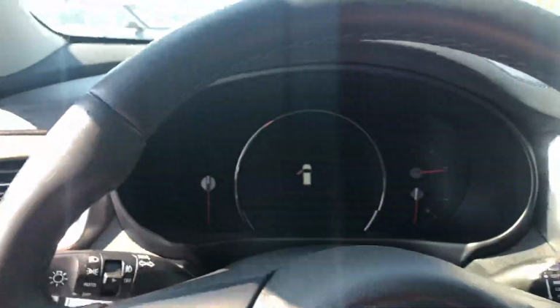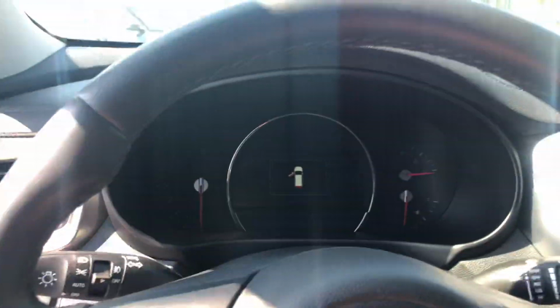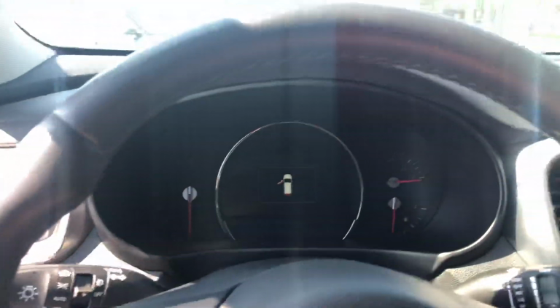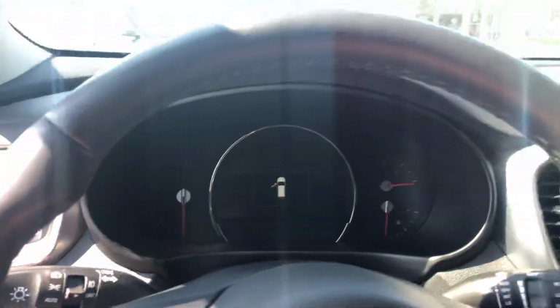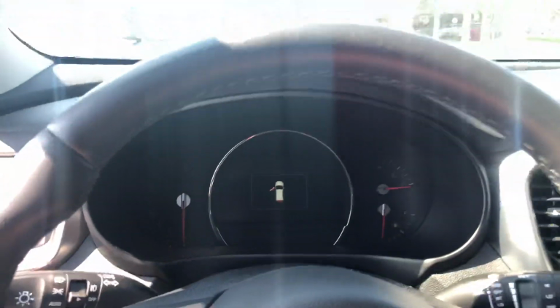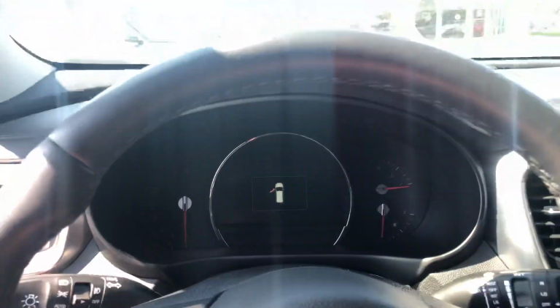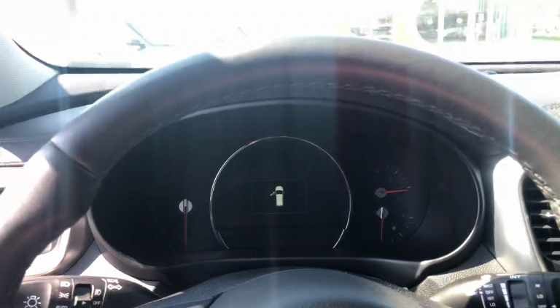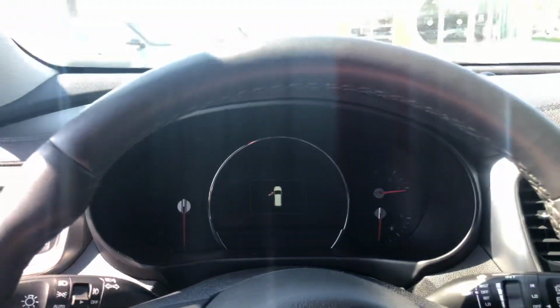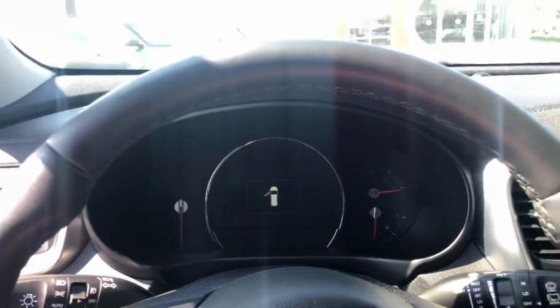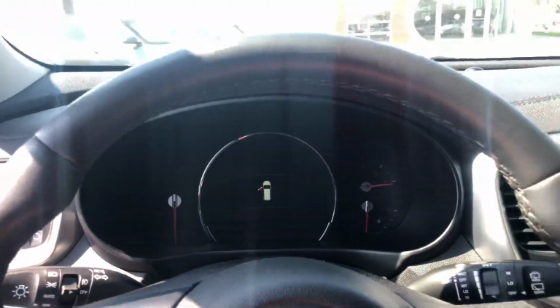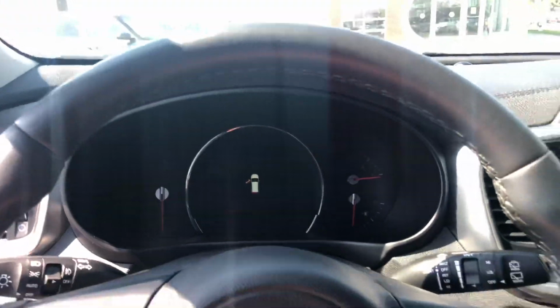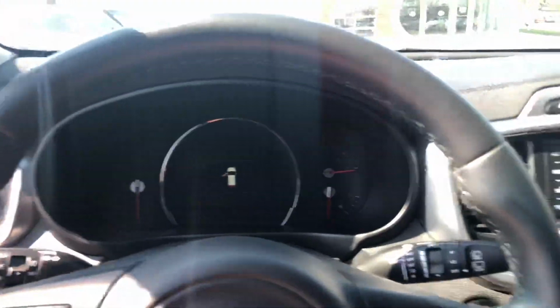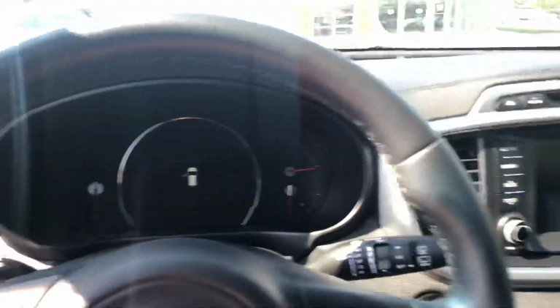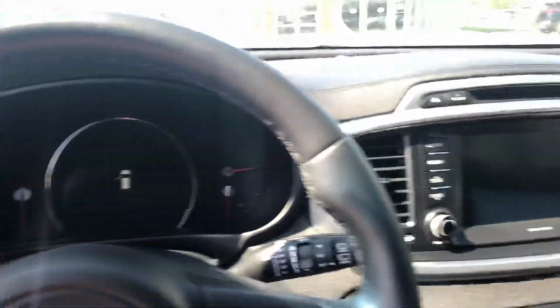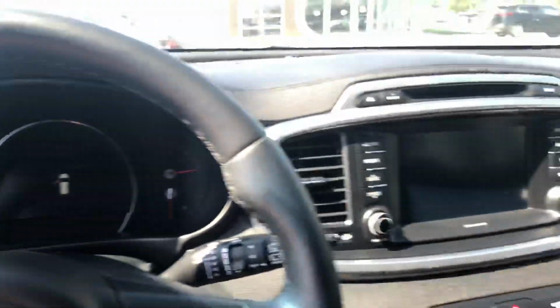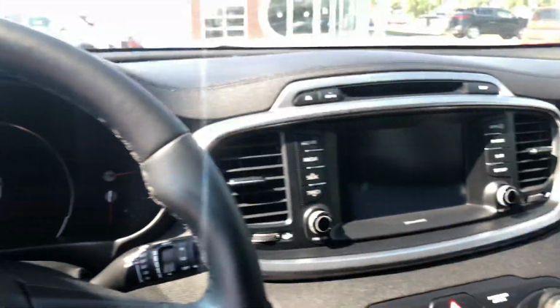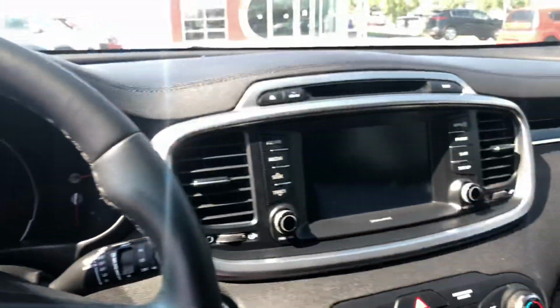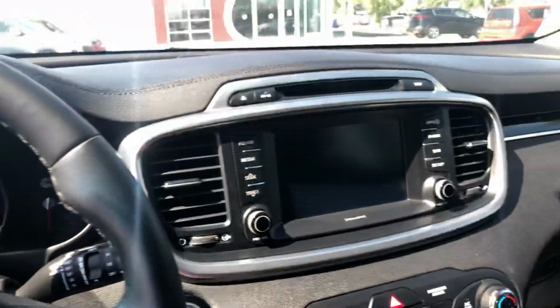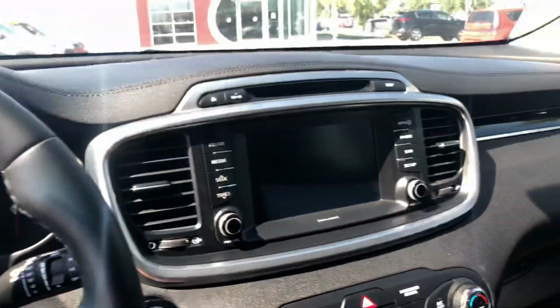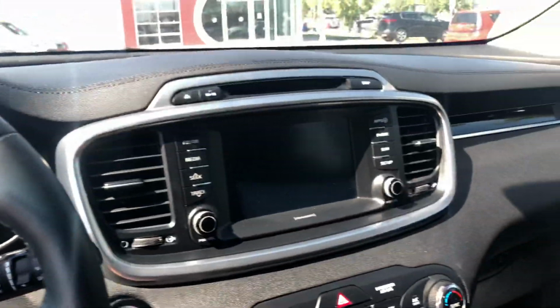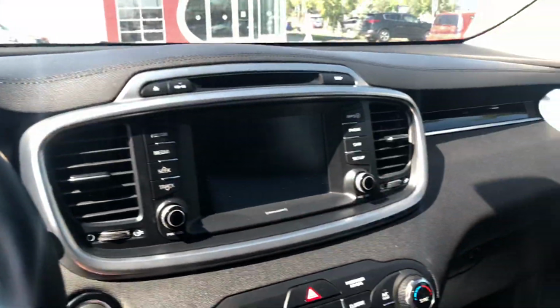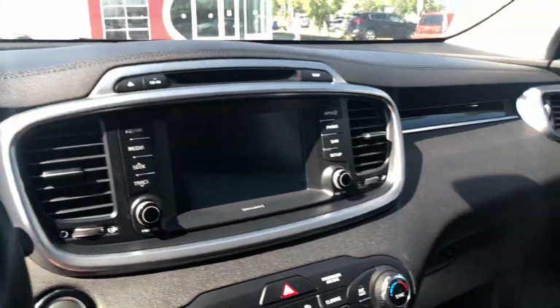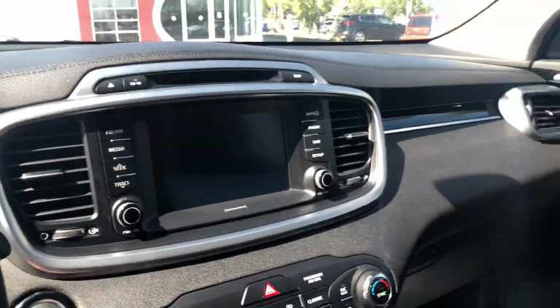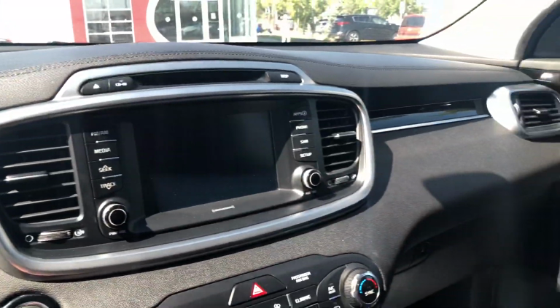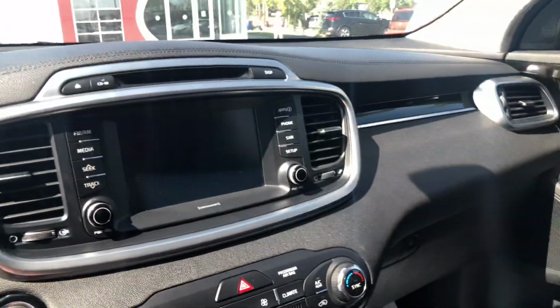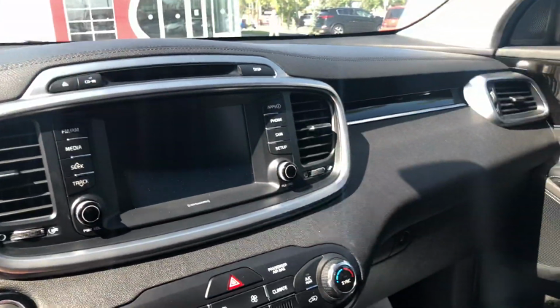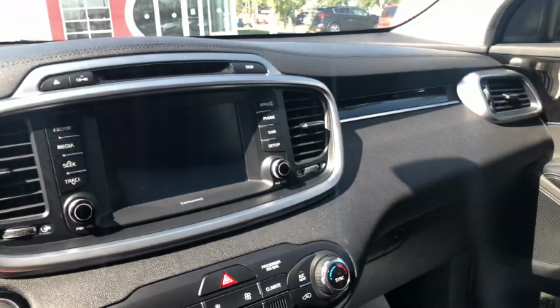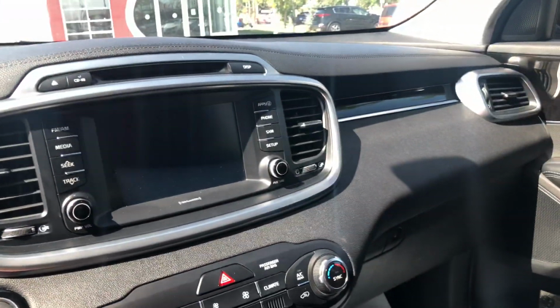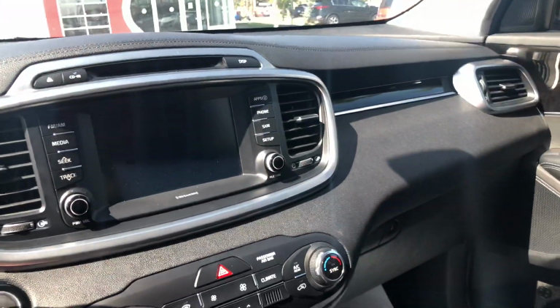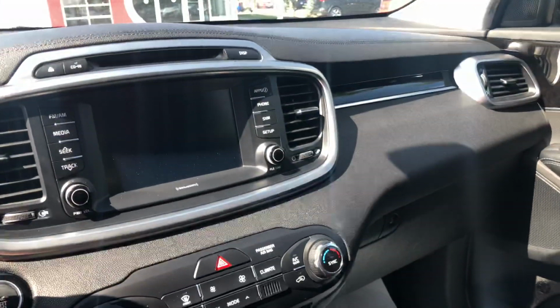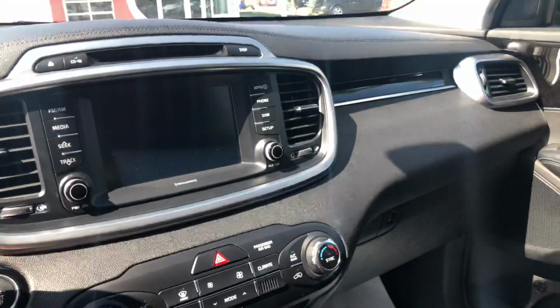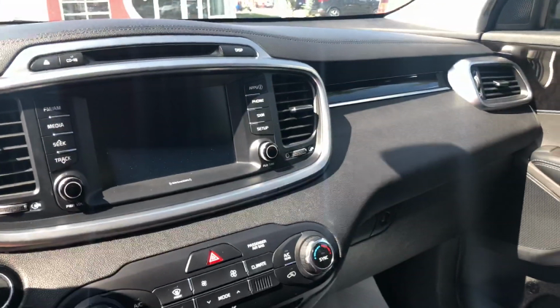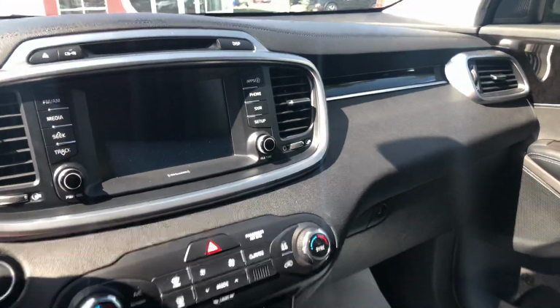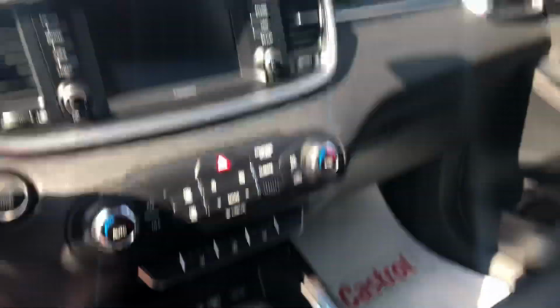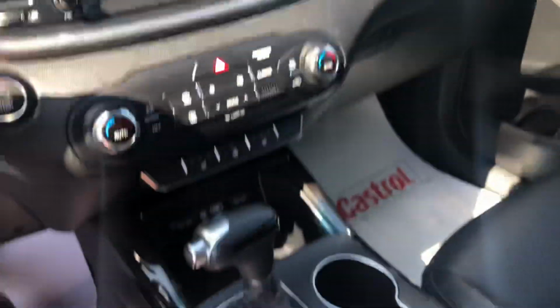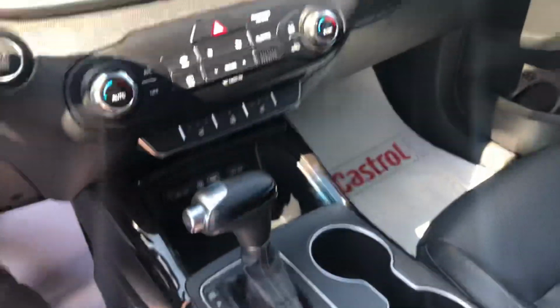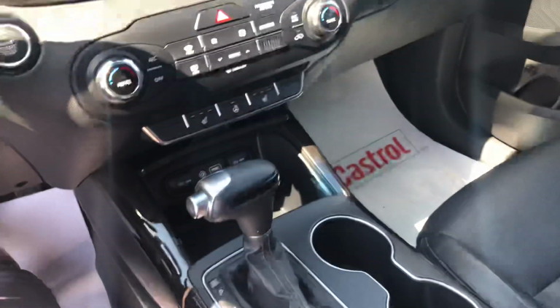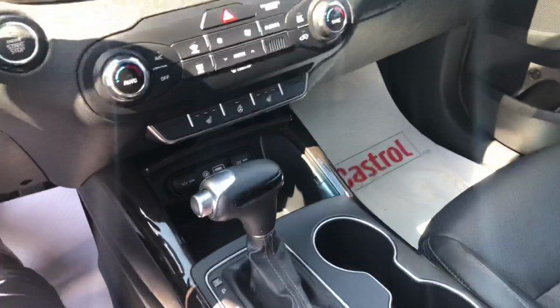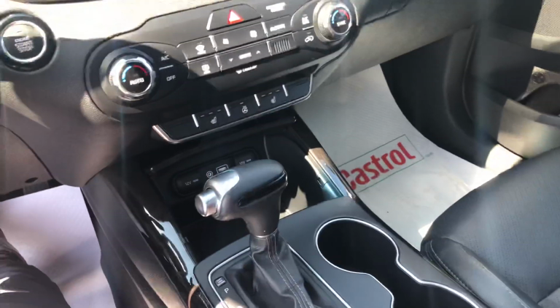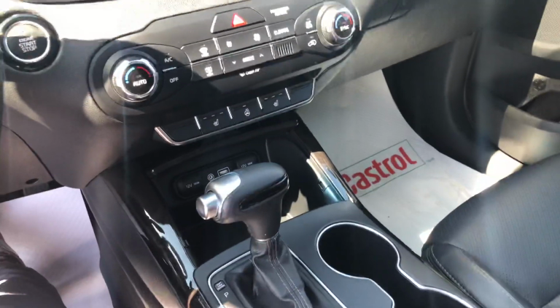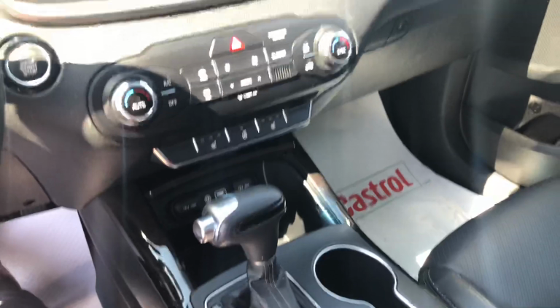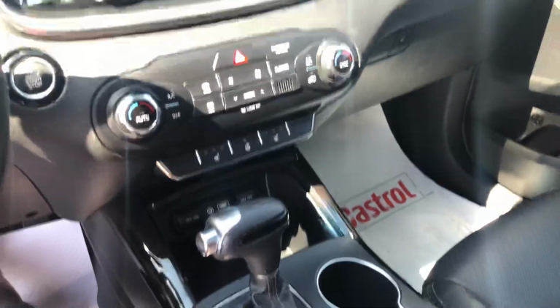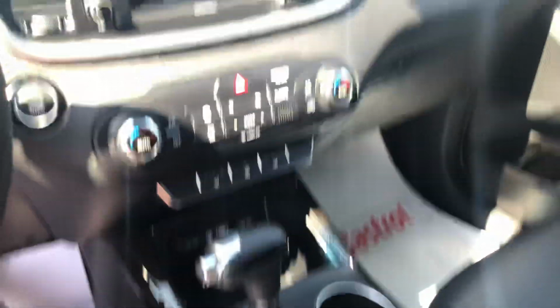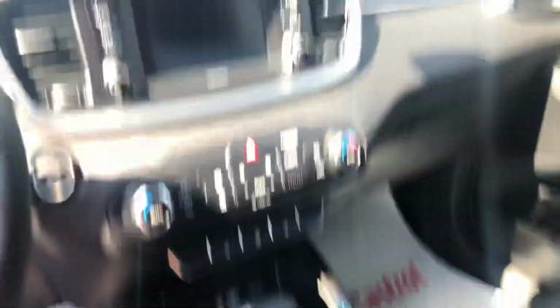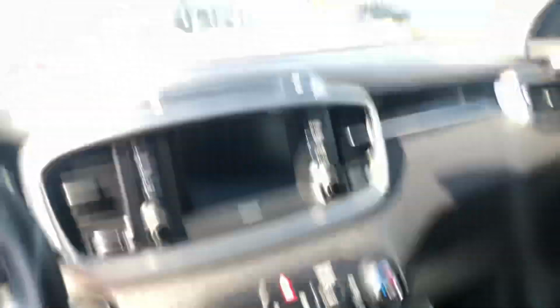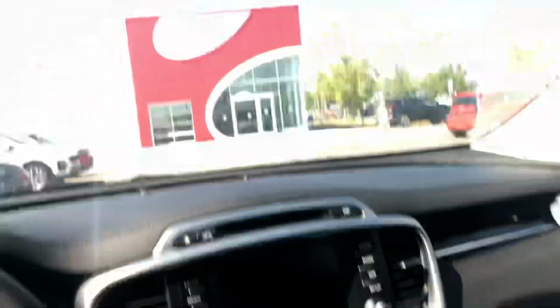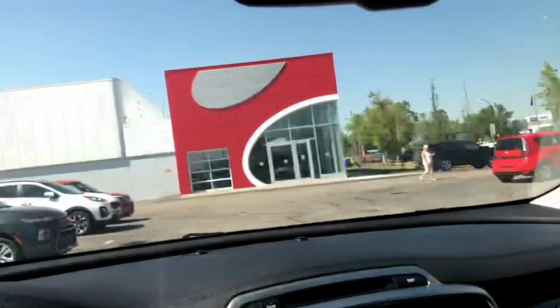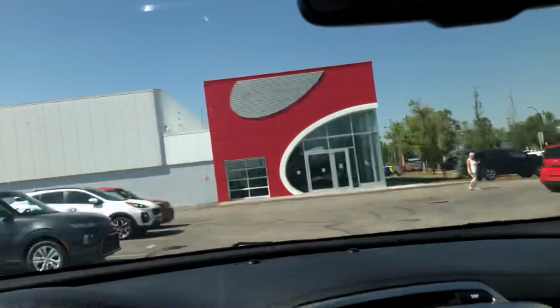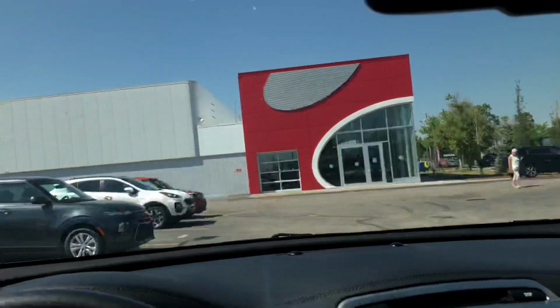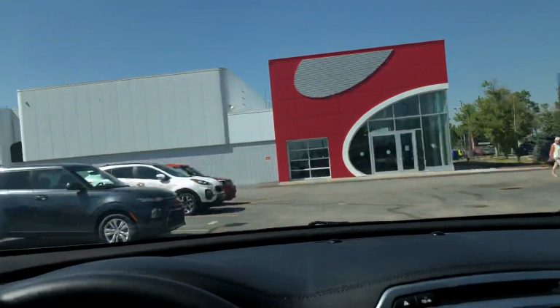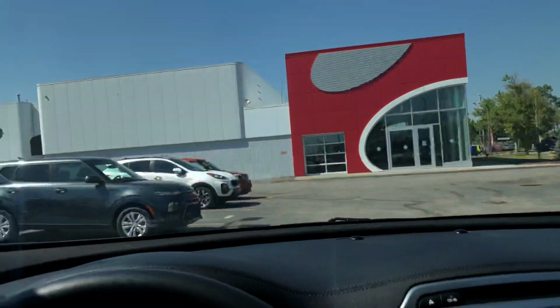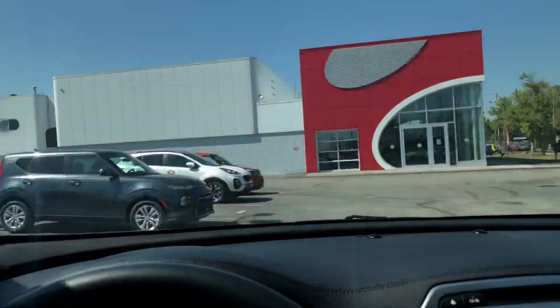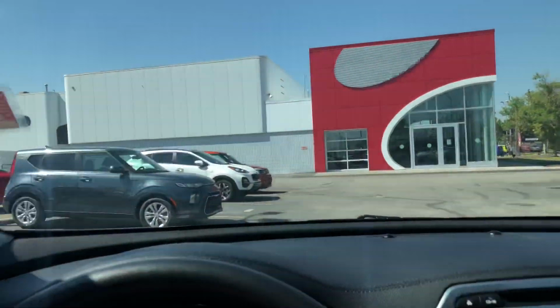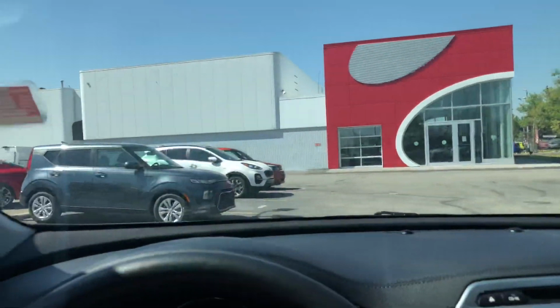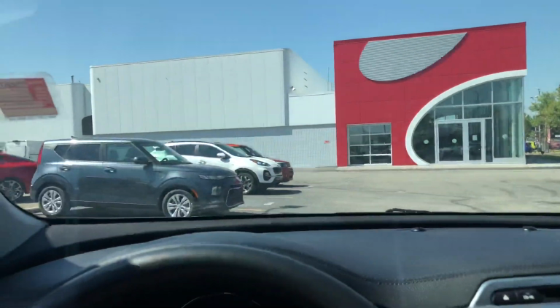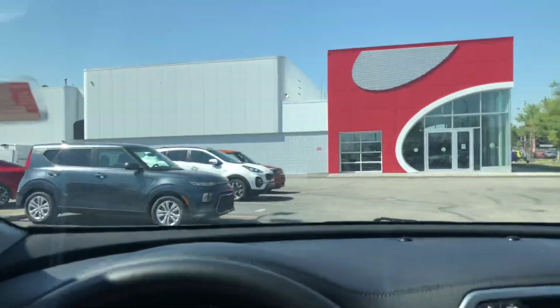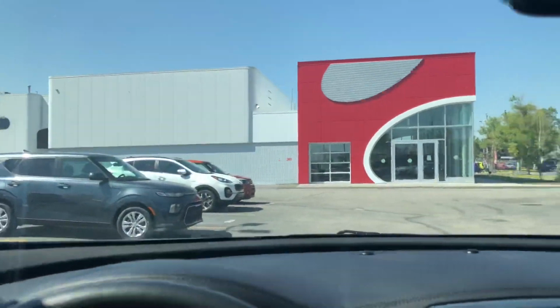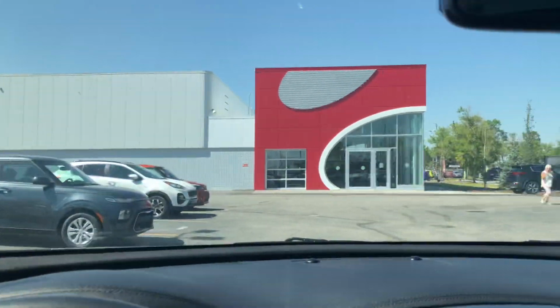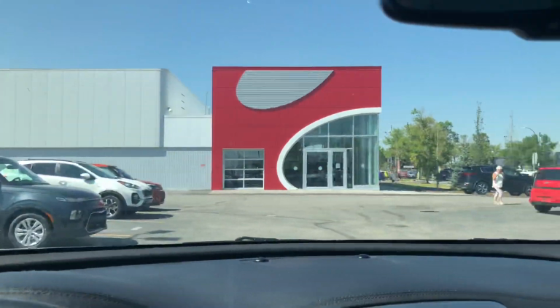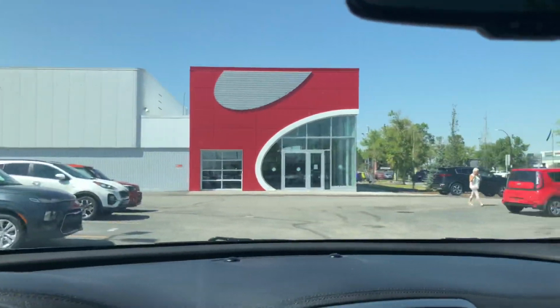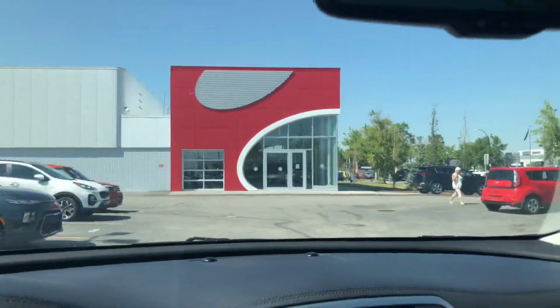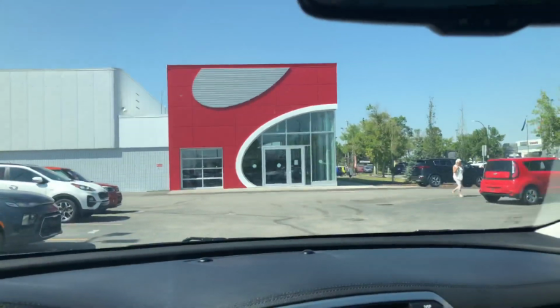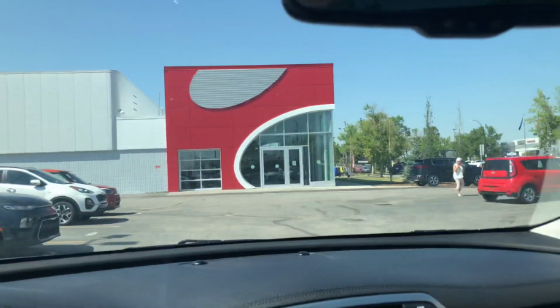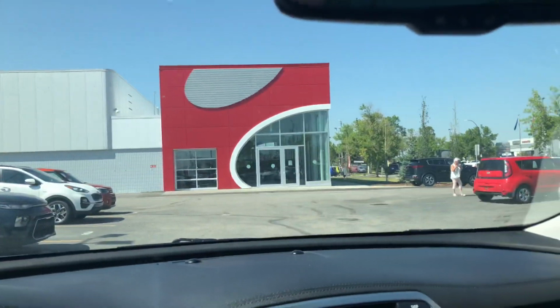Really is a state-of-the-art vehicle, guys. It's going for a great price. Come on down to Straight Line Kia. Check it out for yourselves. Thanks.